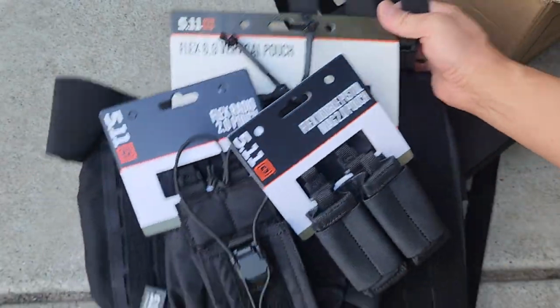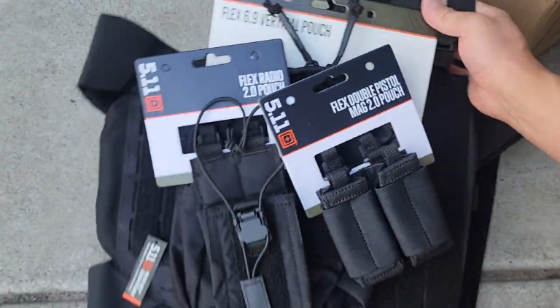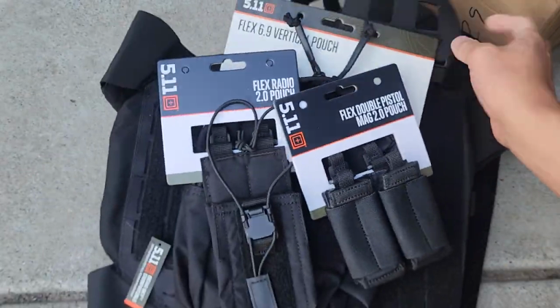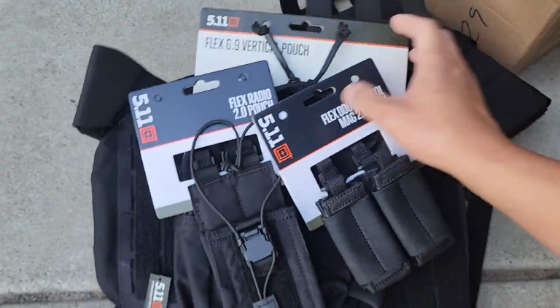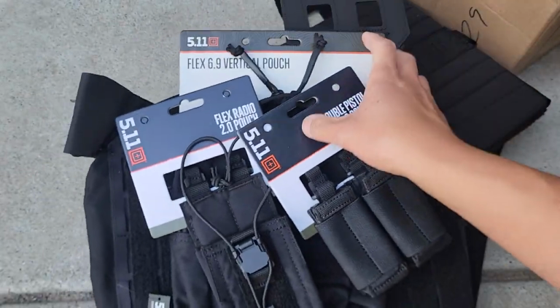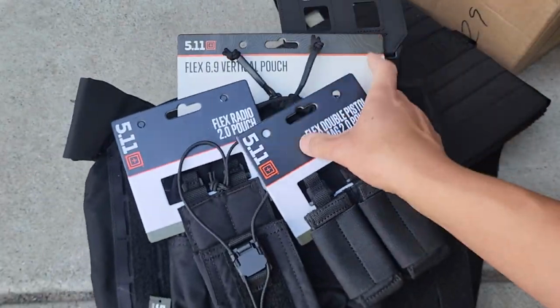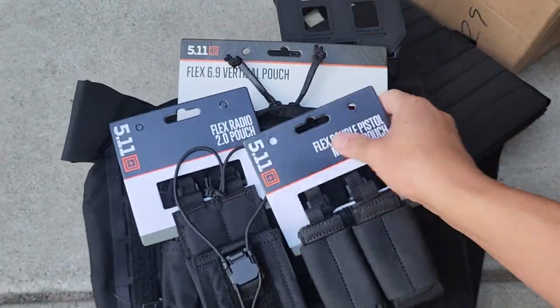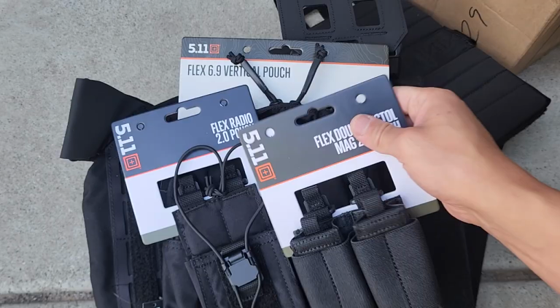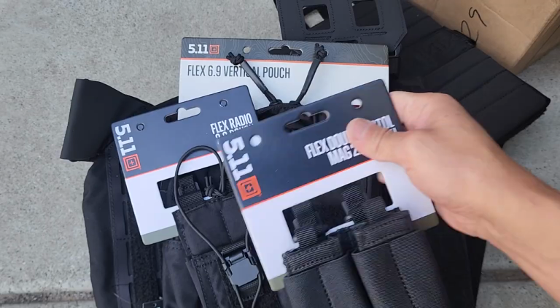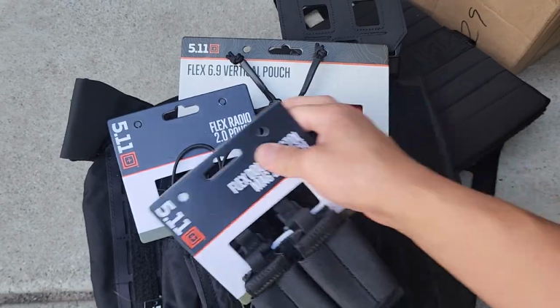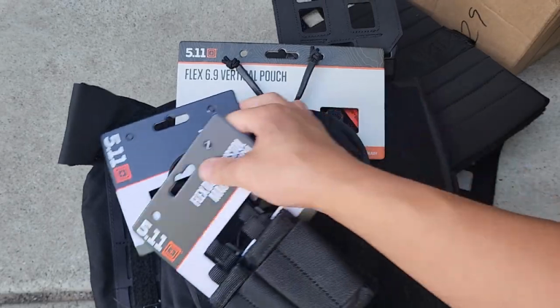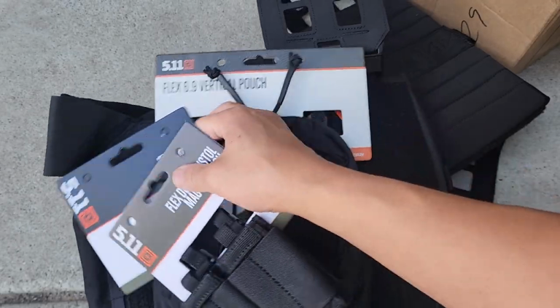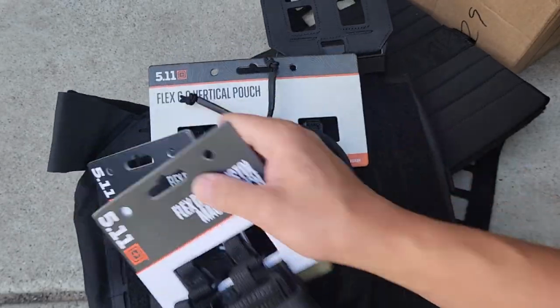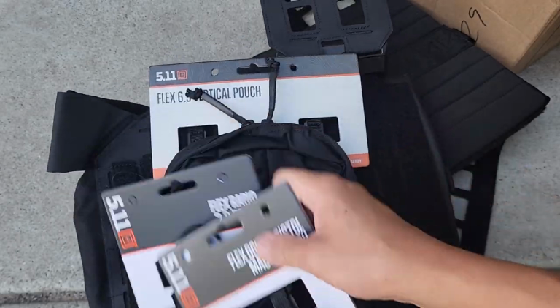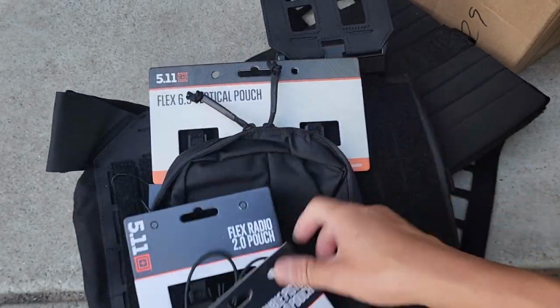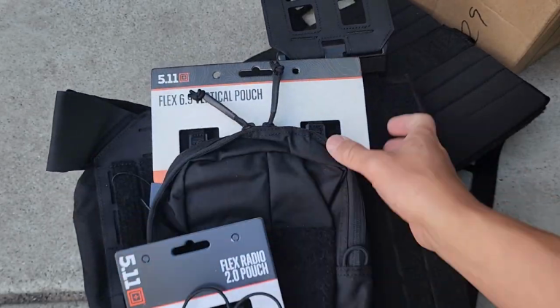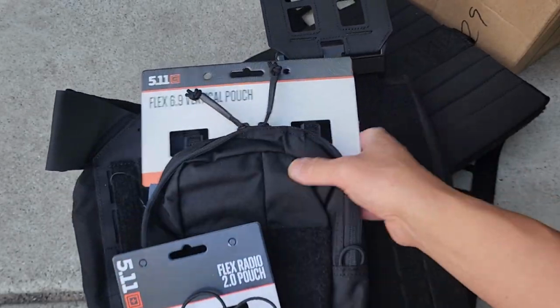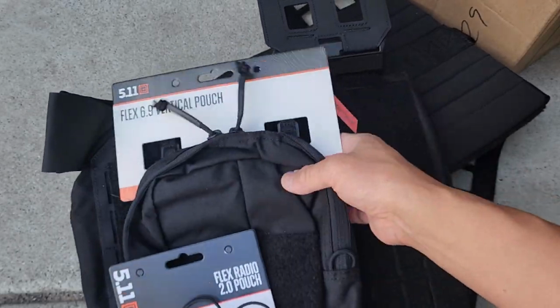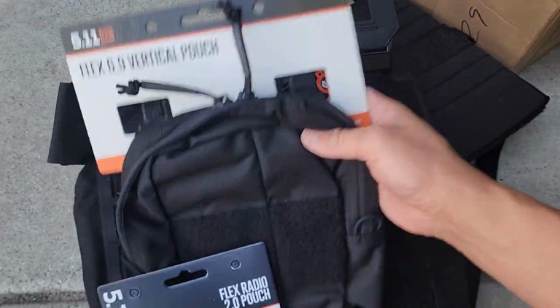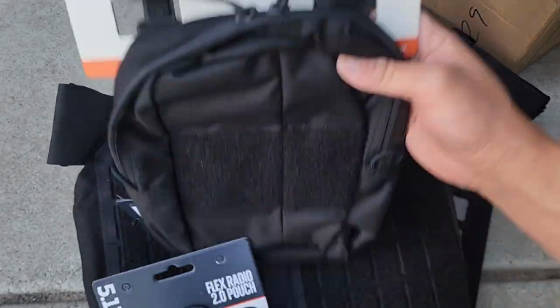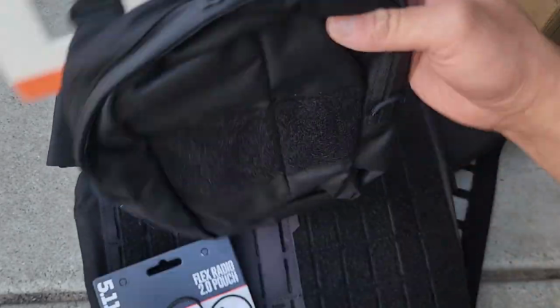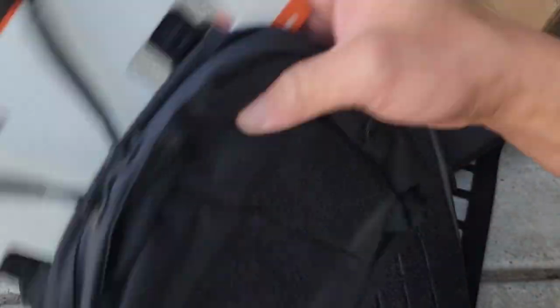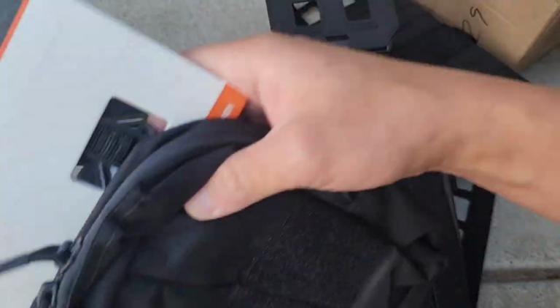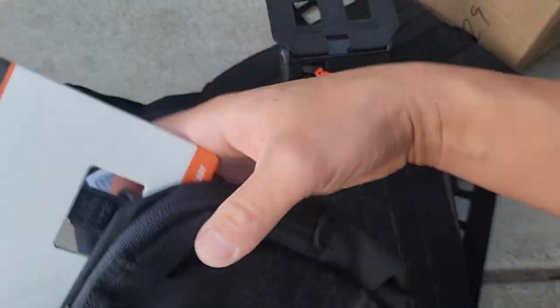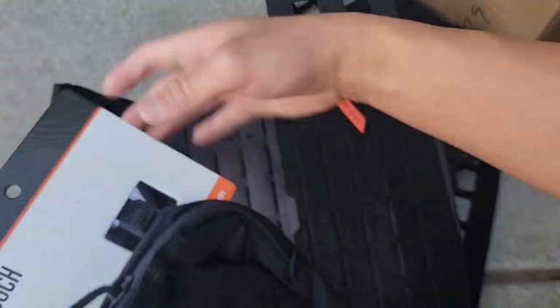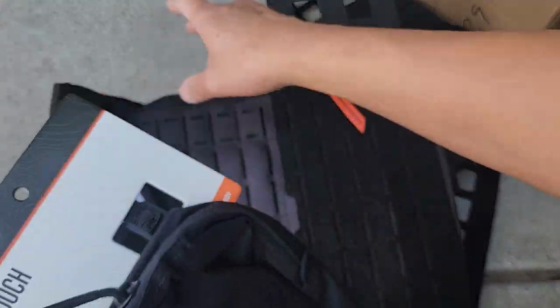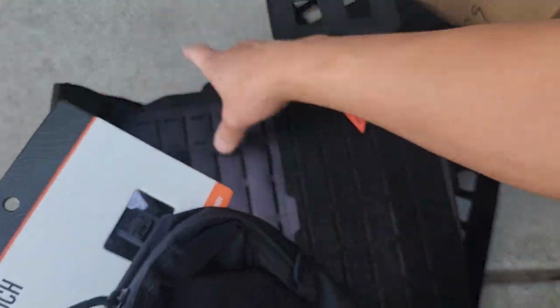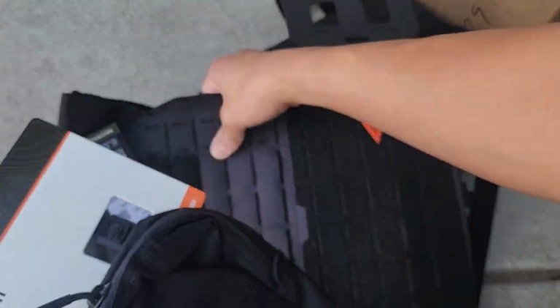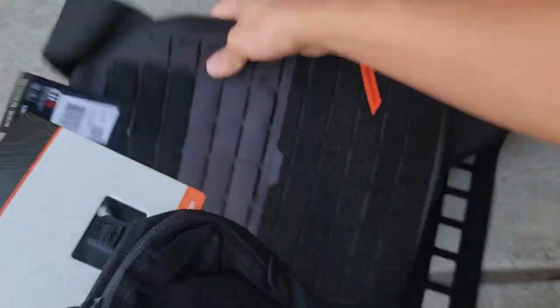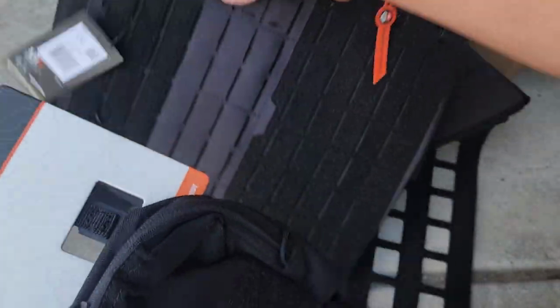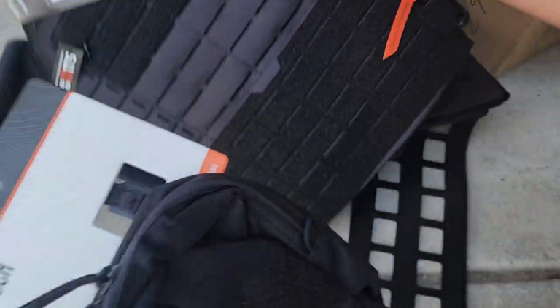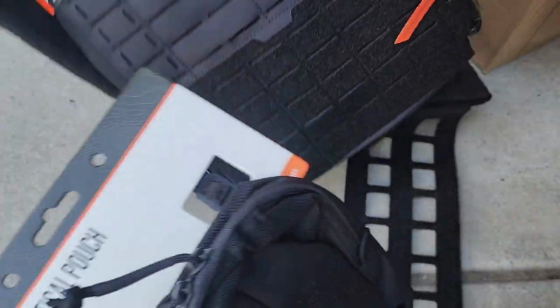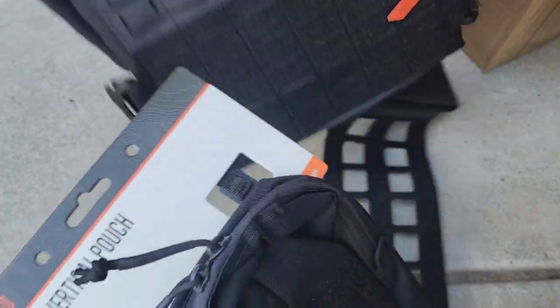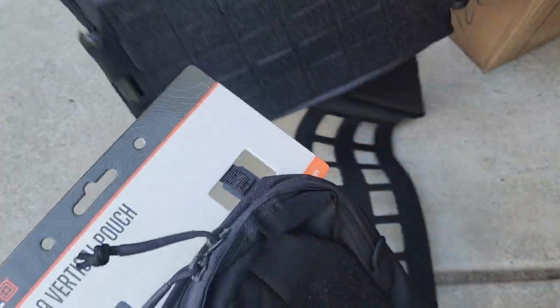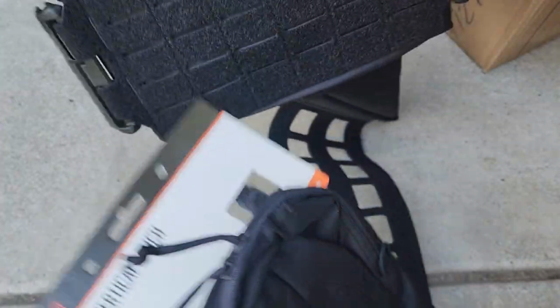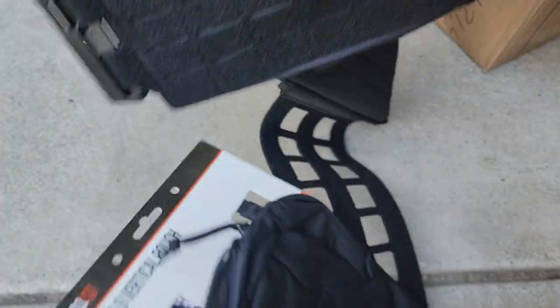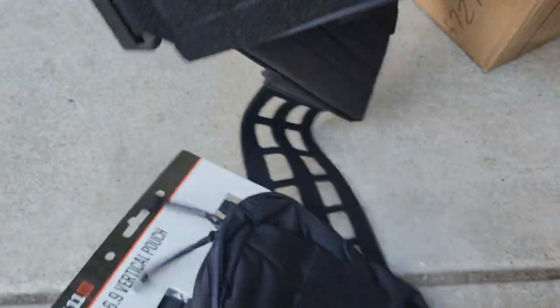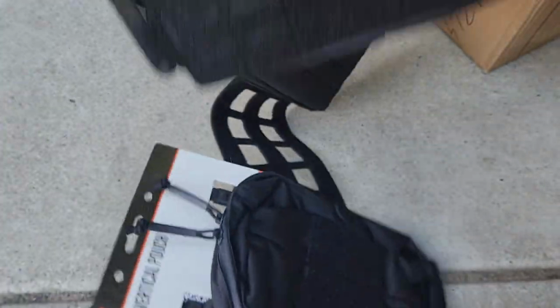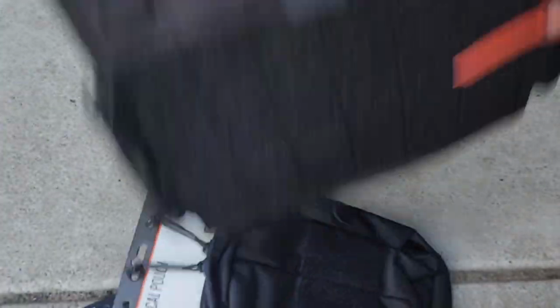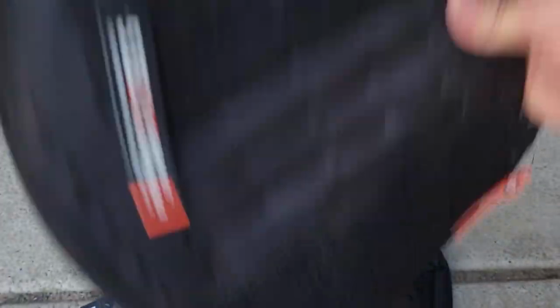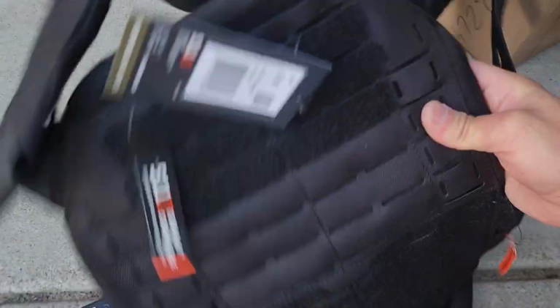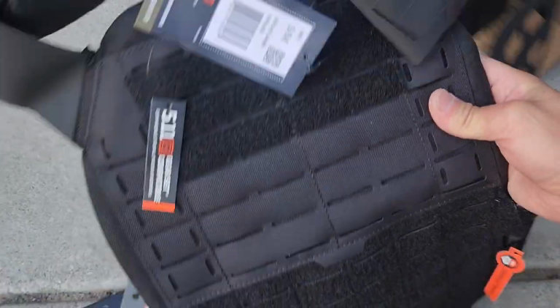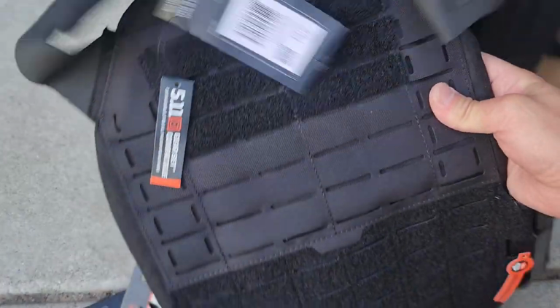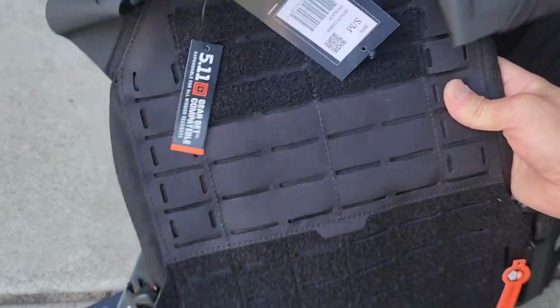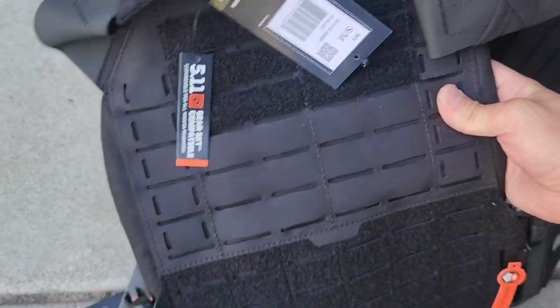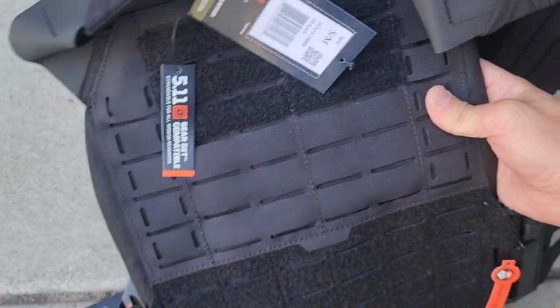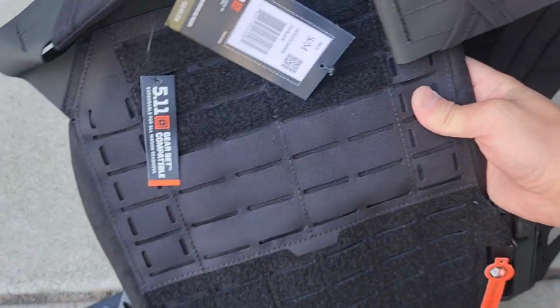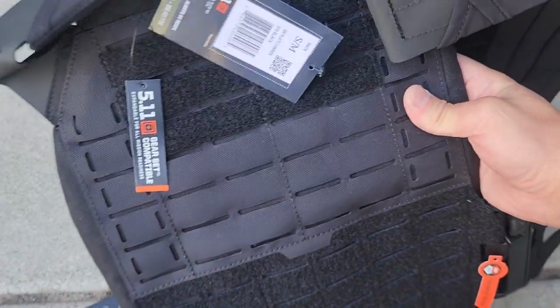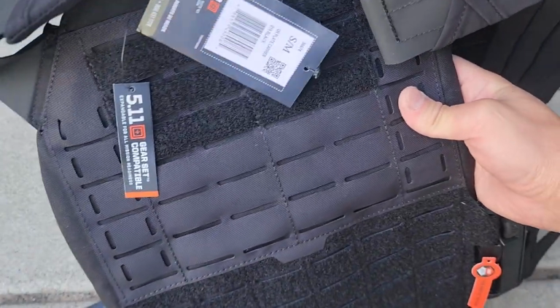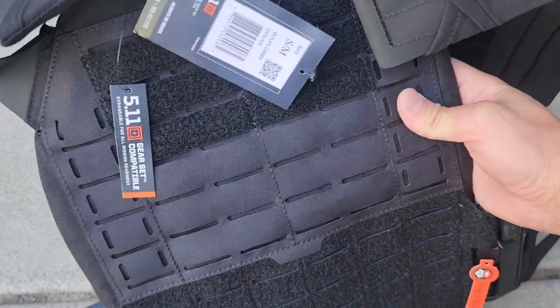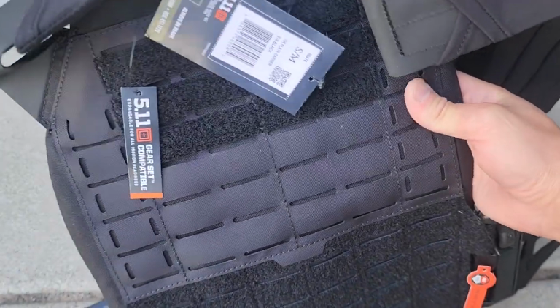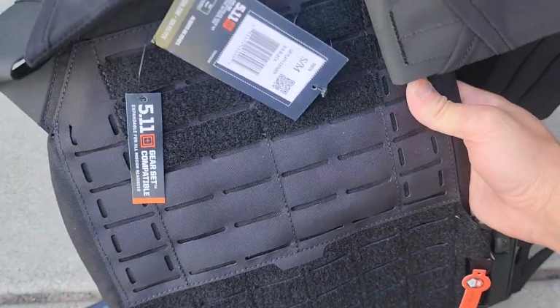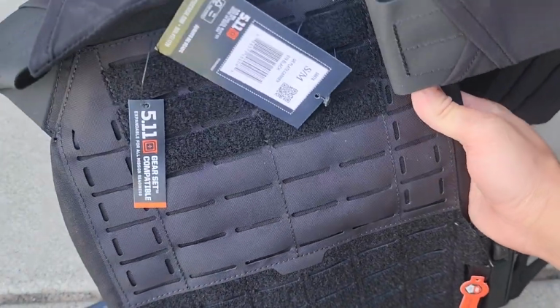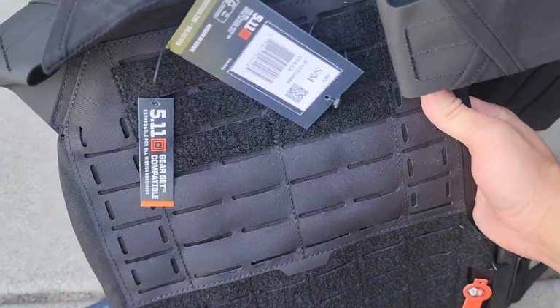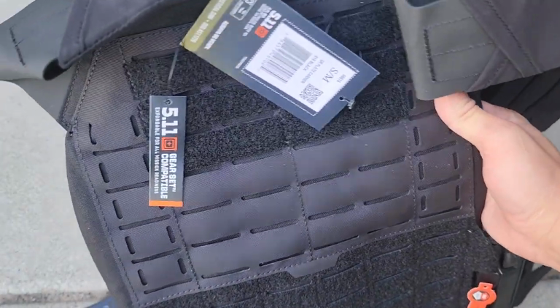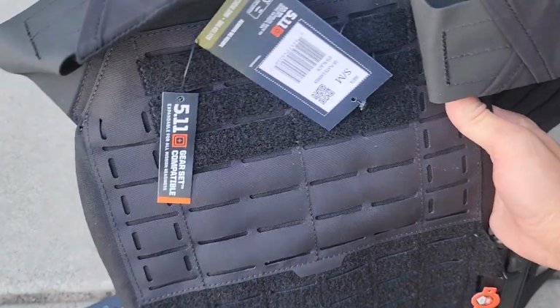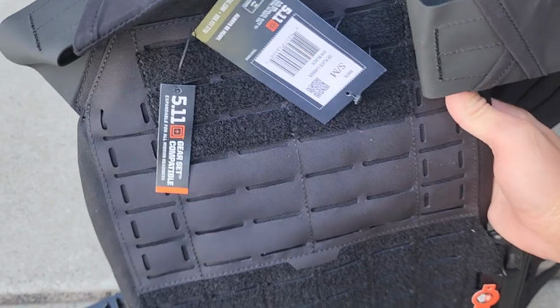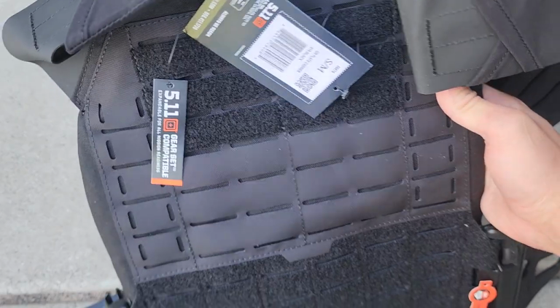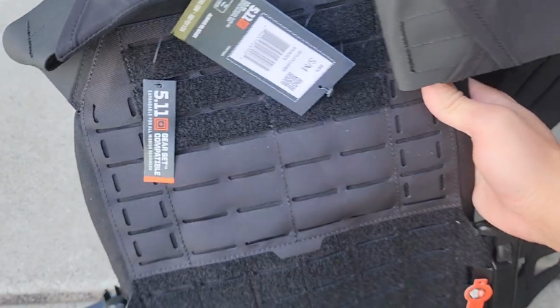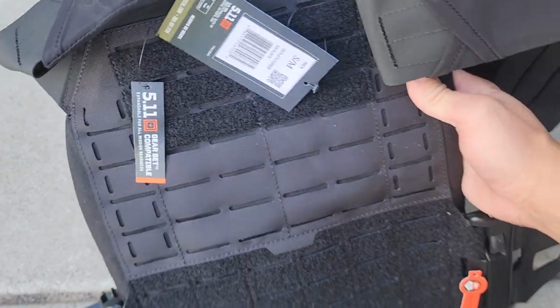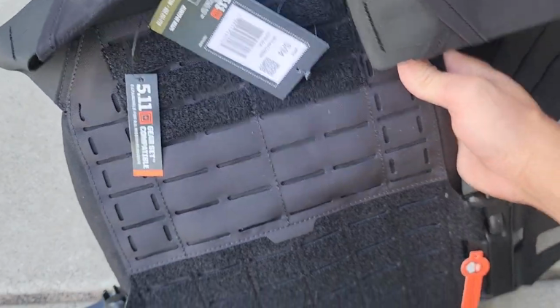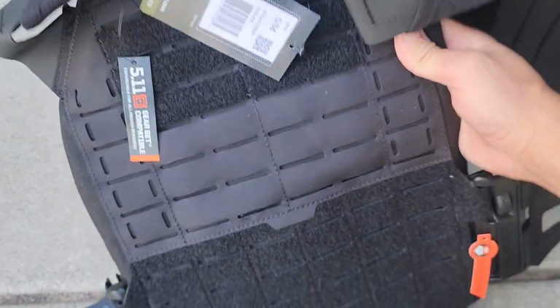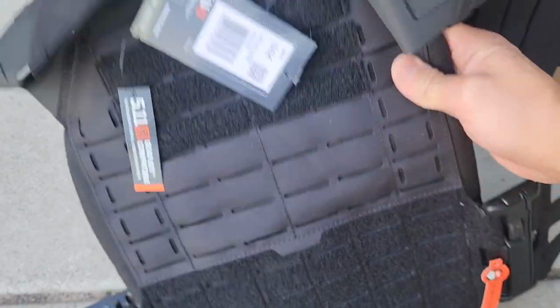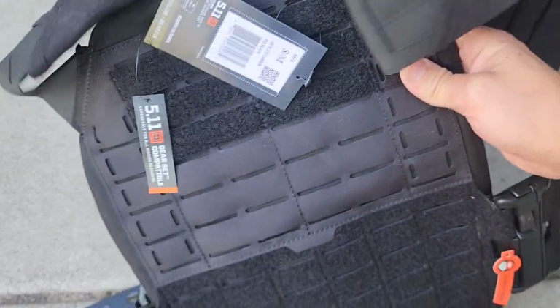Alright, so I'll get this set up and I'll start working on the review and see how this plate carrier holds up. Thanks for watching guys.